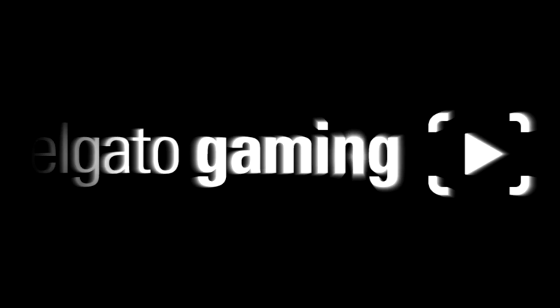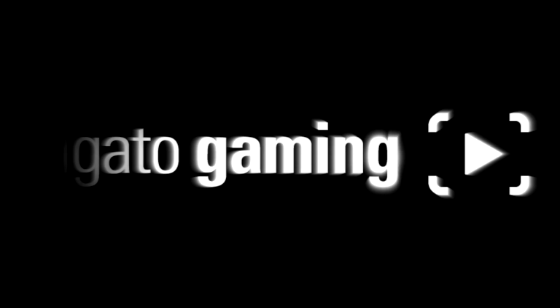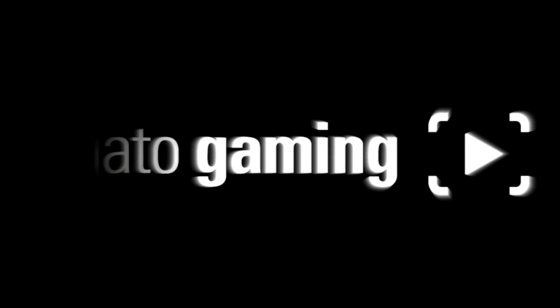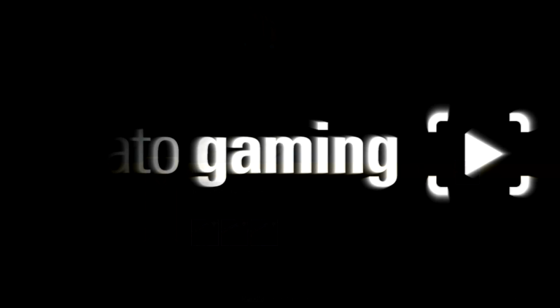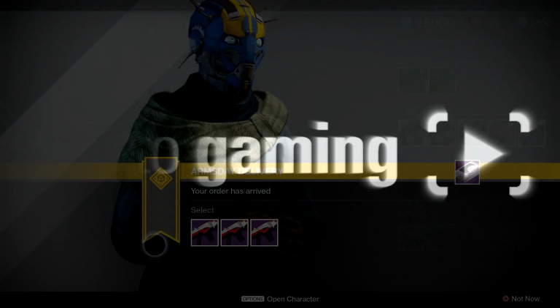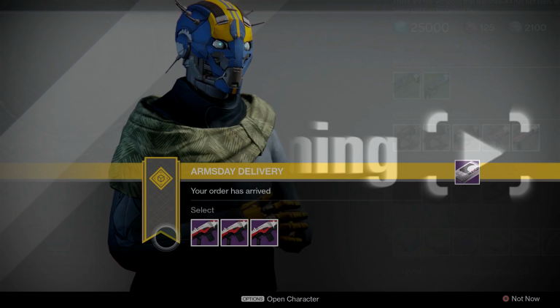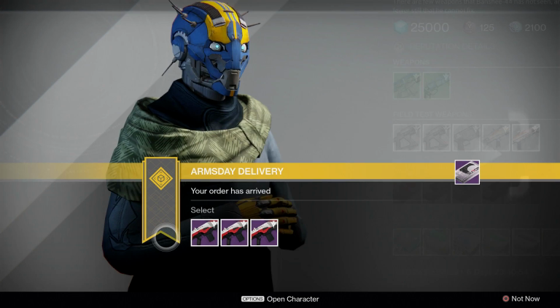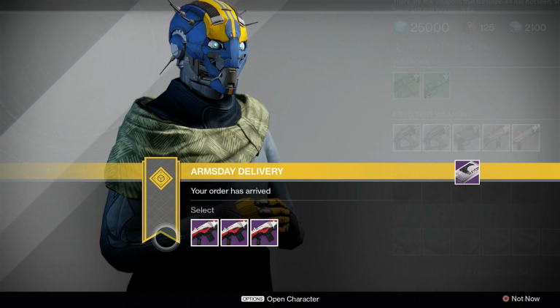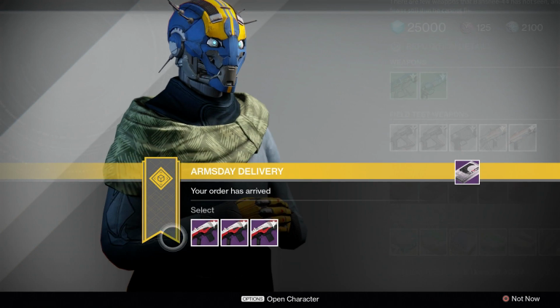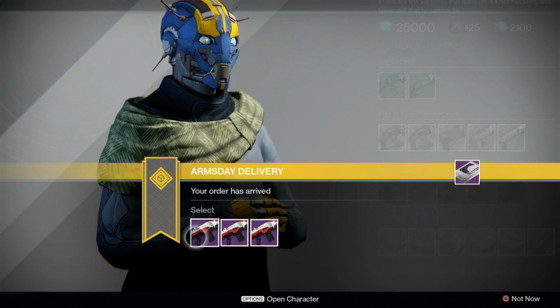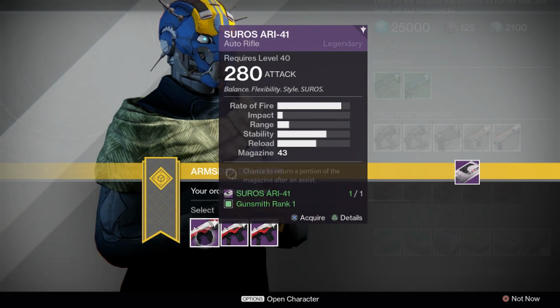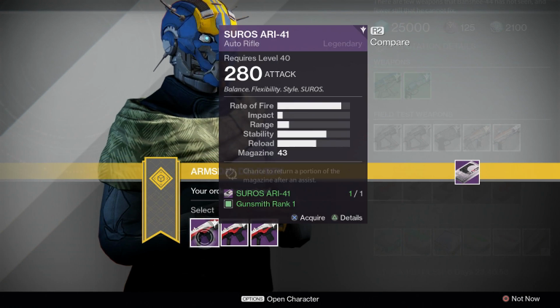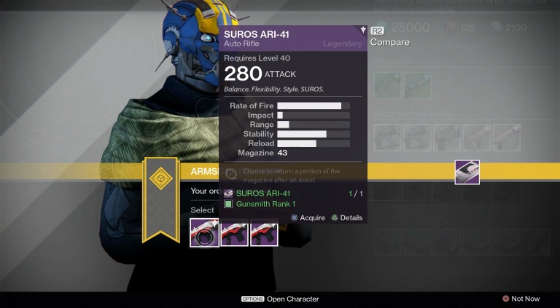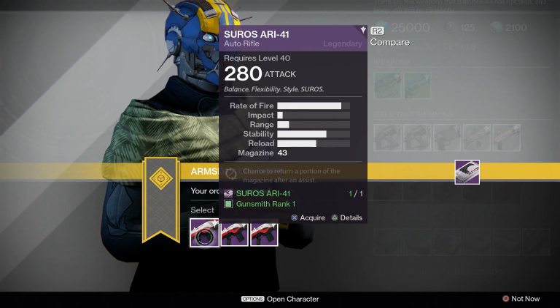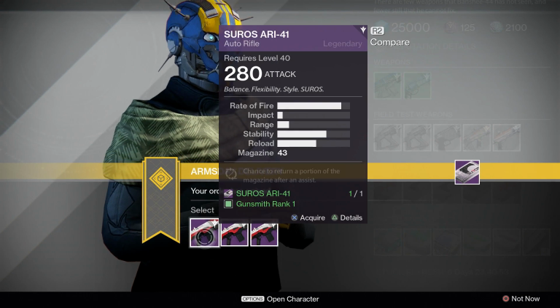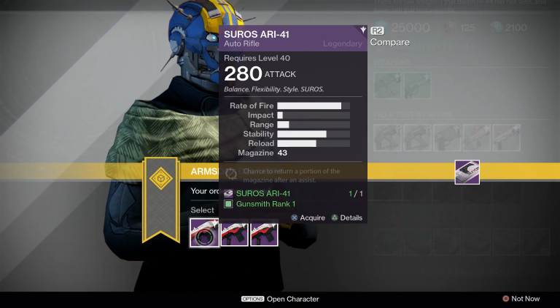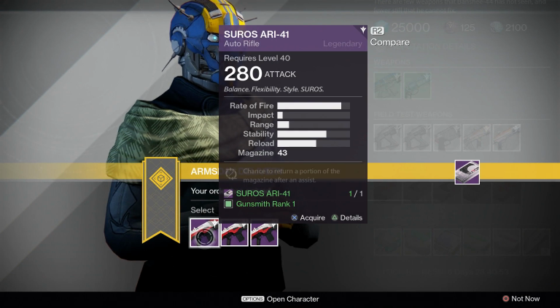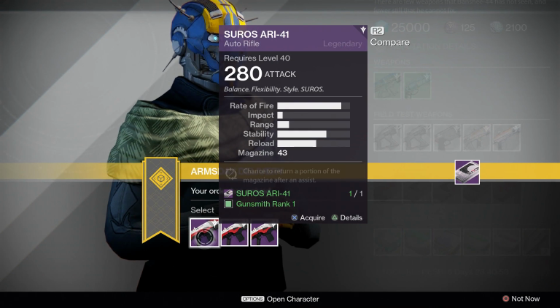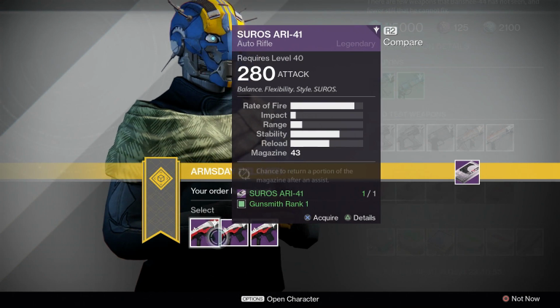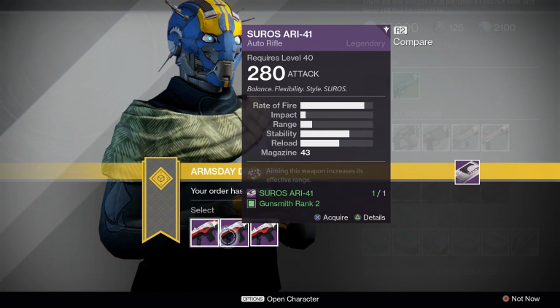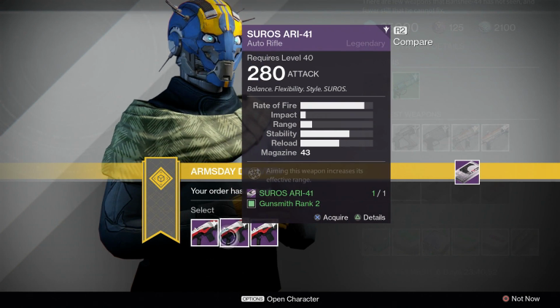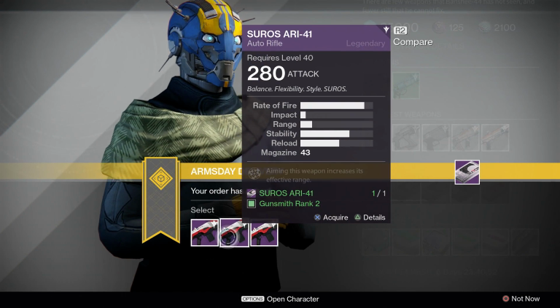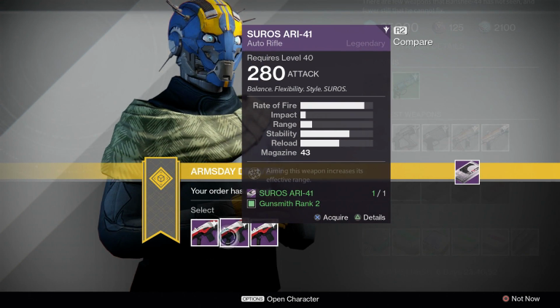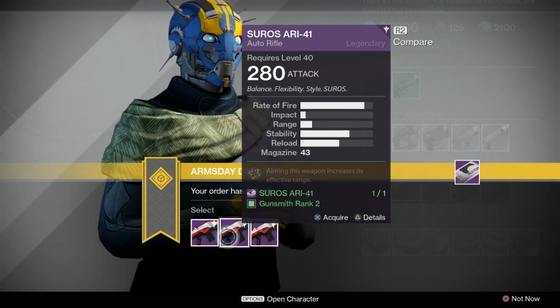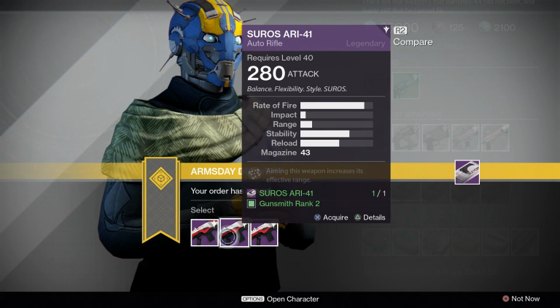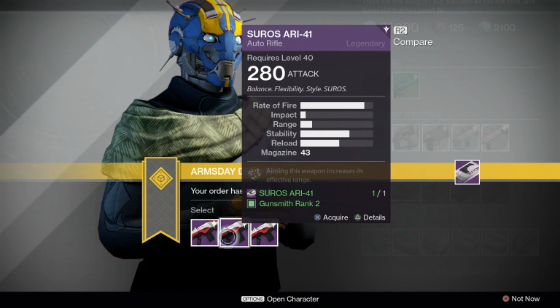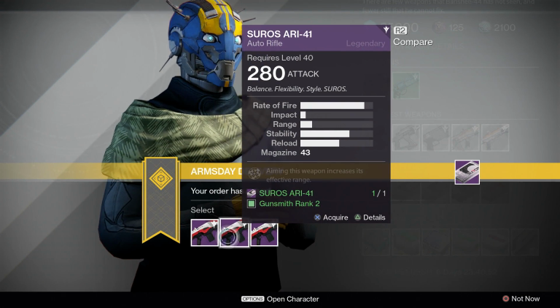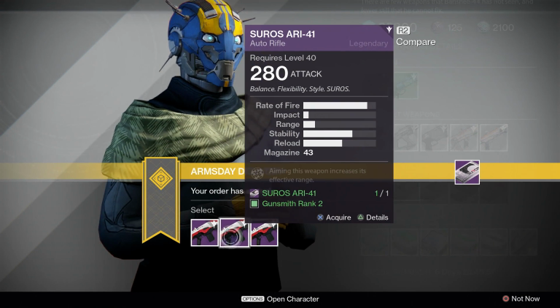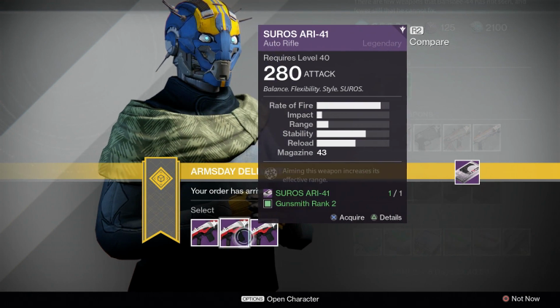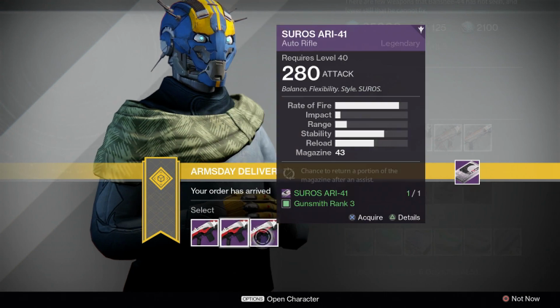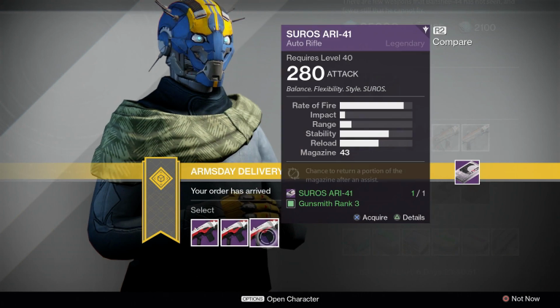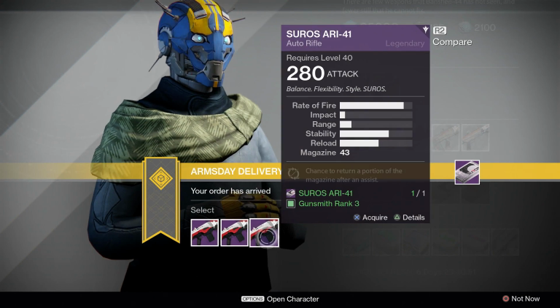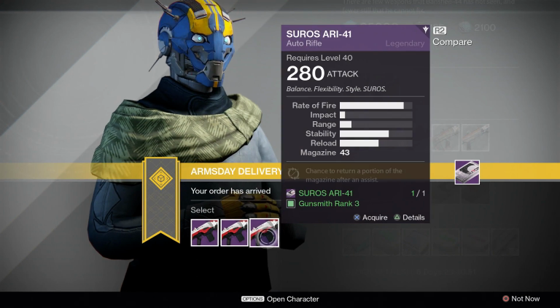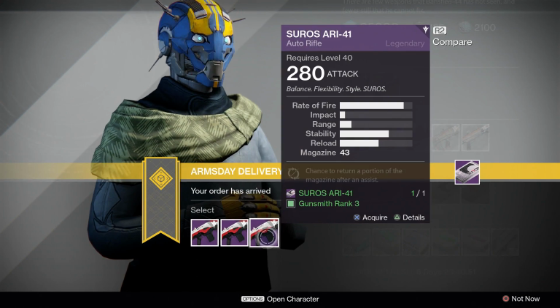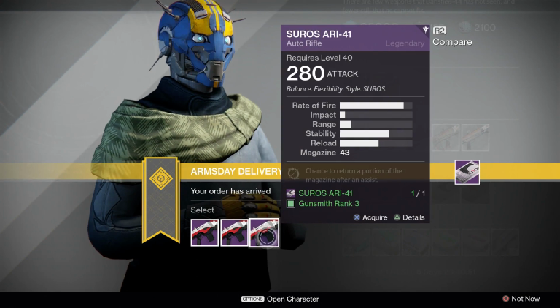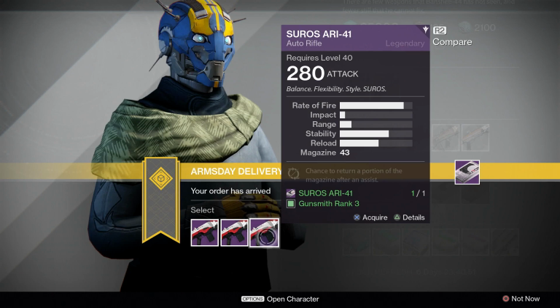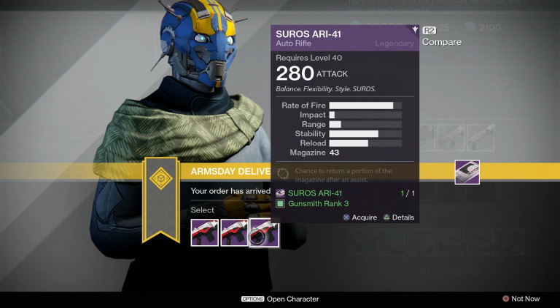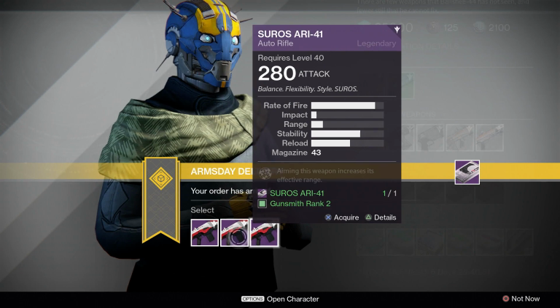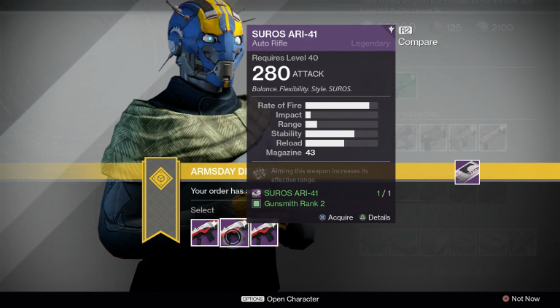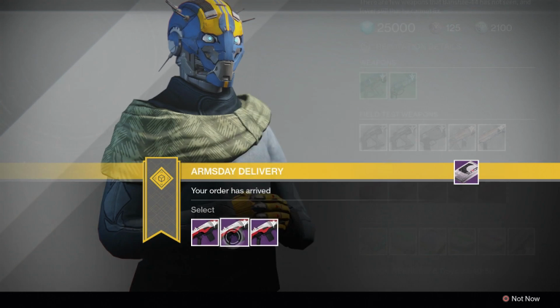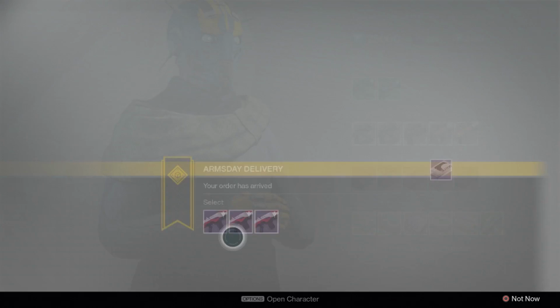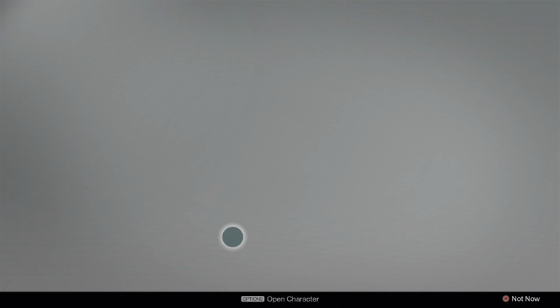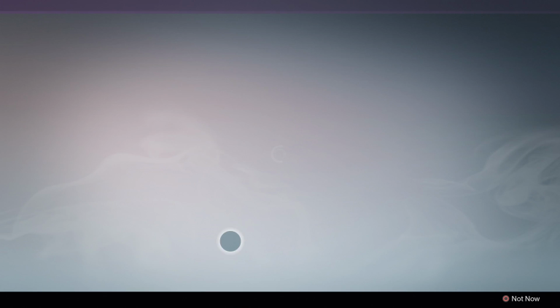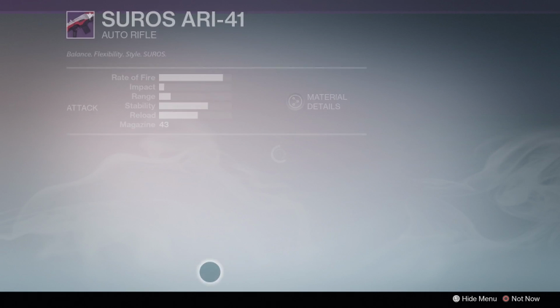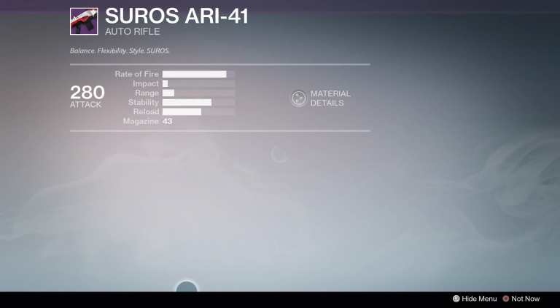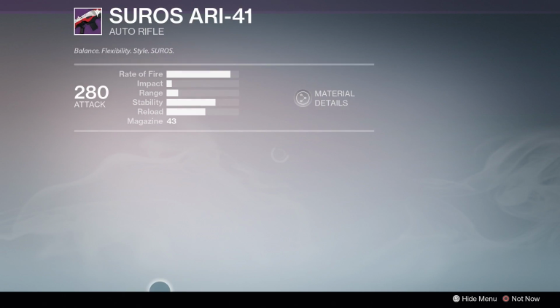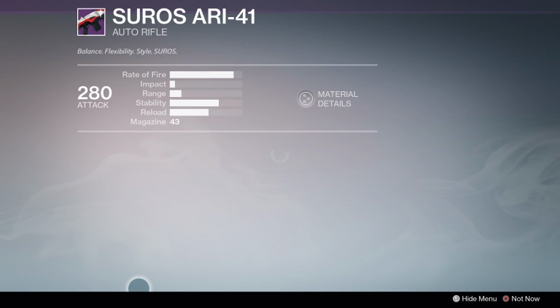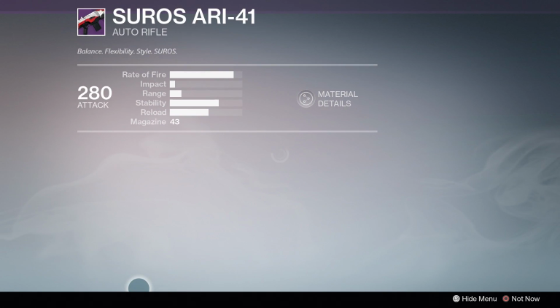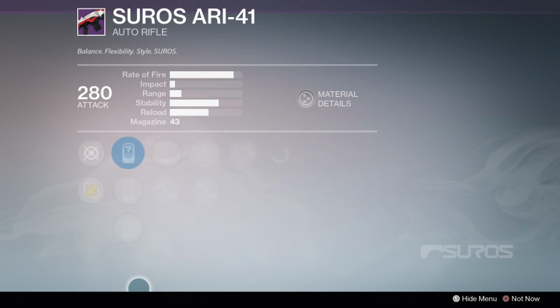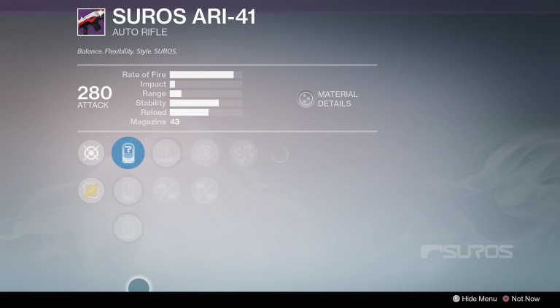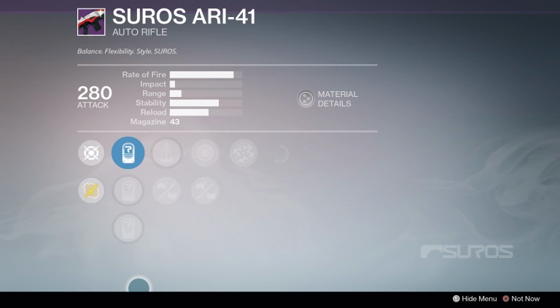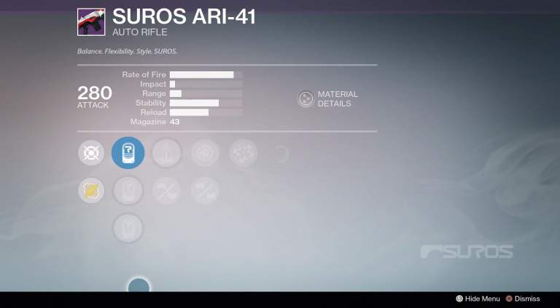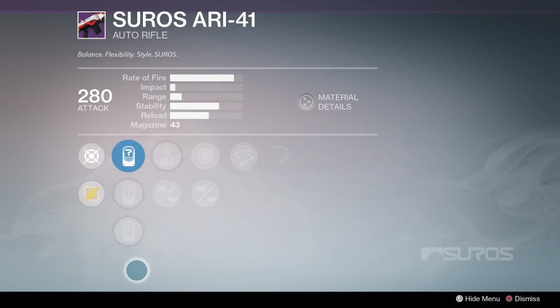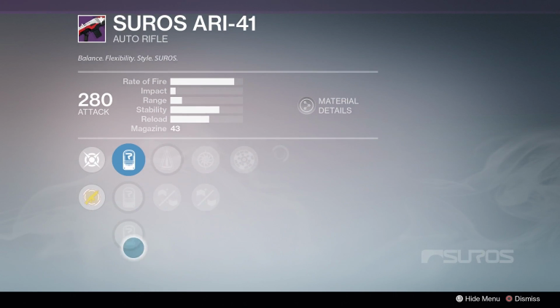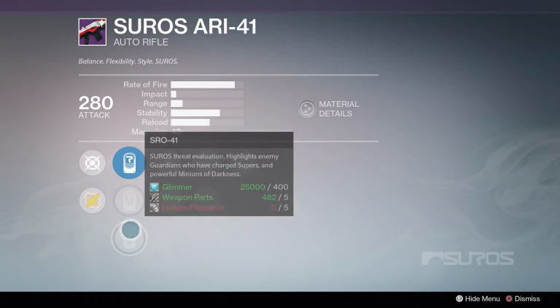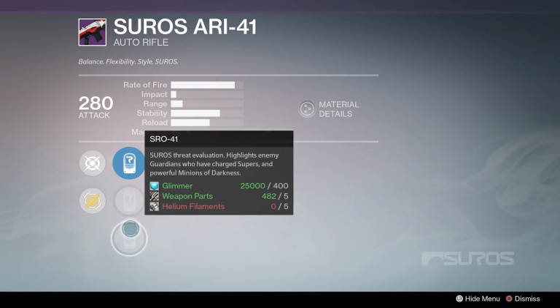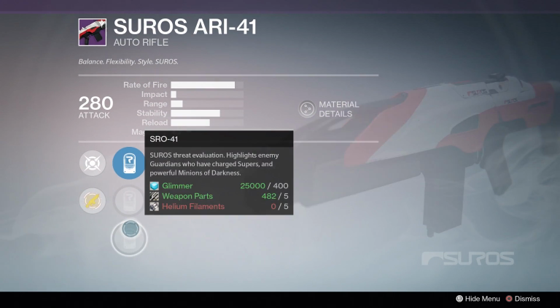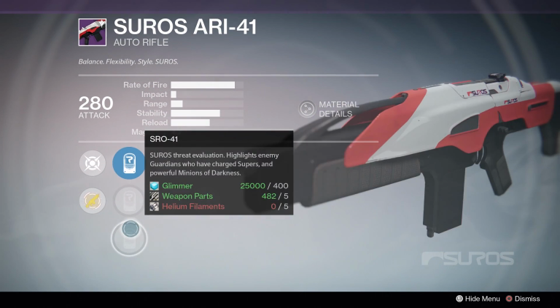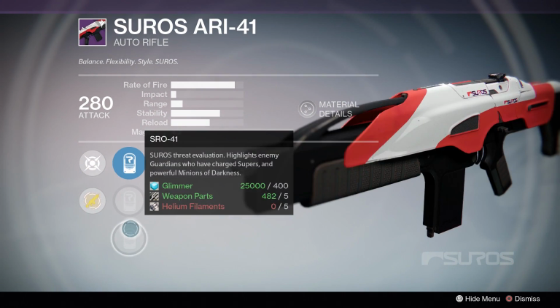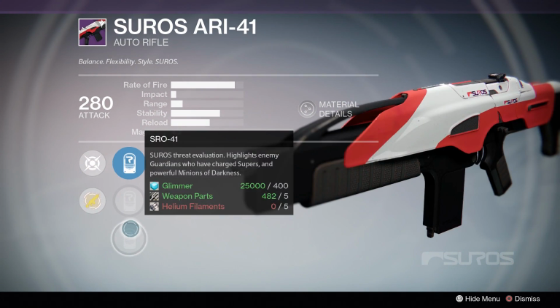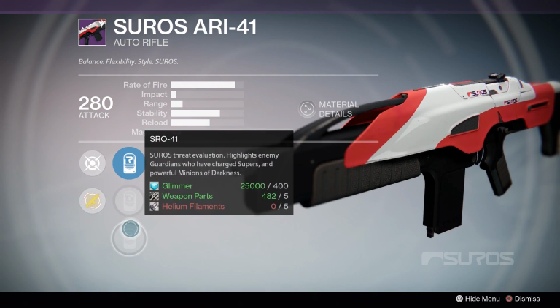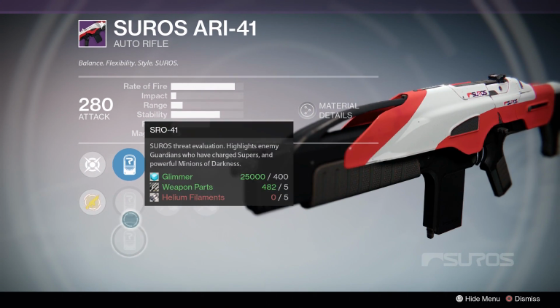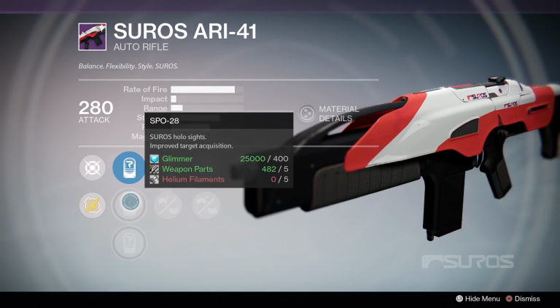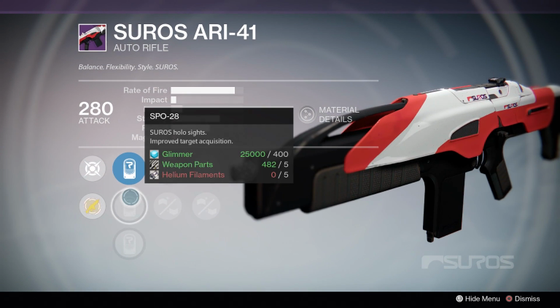Hey guys, it's Armsday. For the Suros RE-41, the Rank 2 roll with SPO-28 sight, perfect balance, and rangefinder is a great all-around weapon.